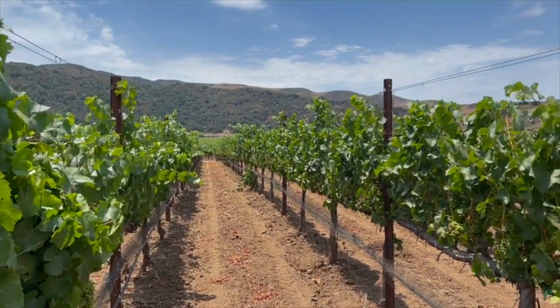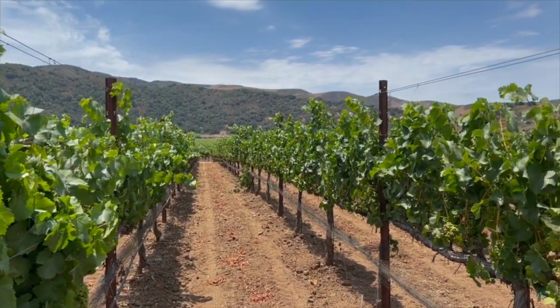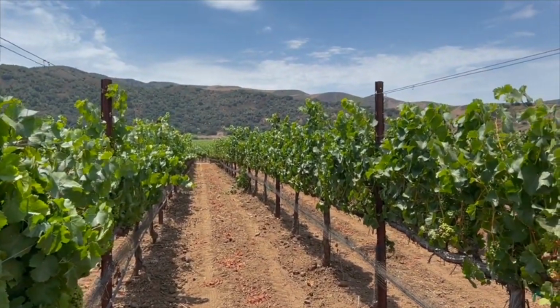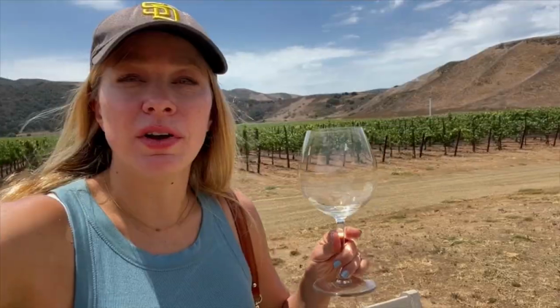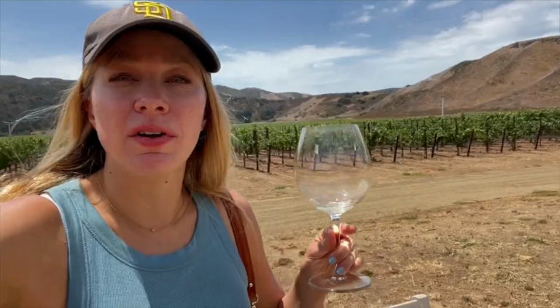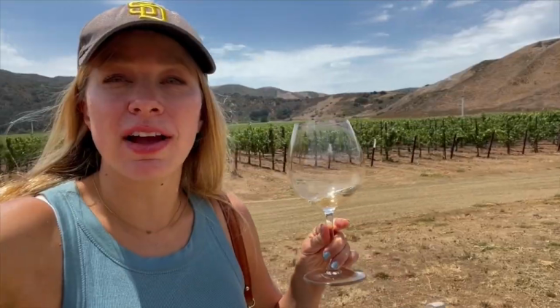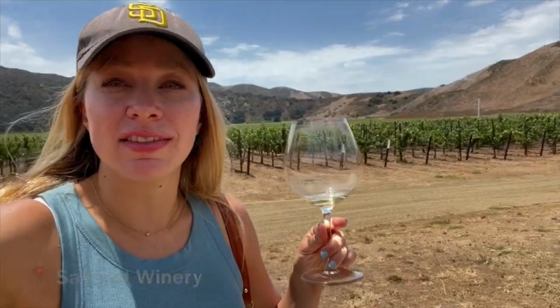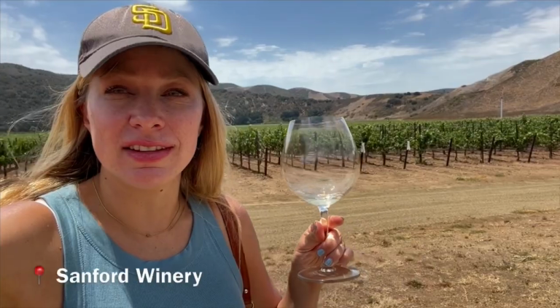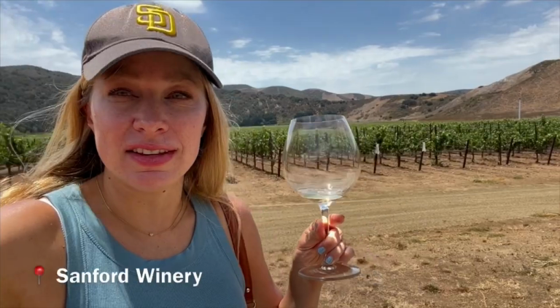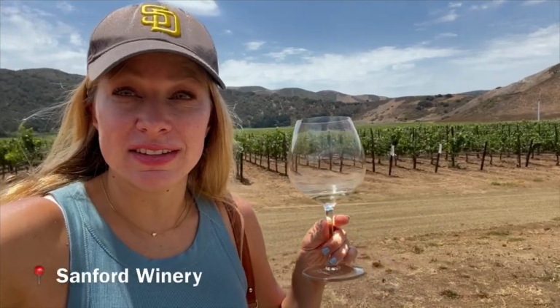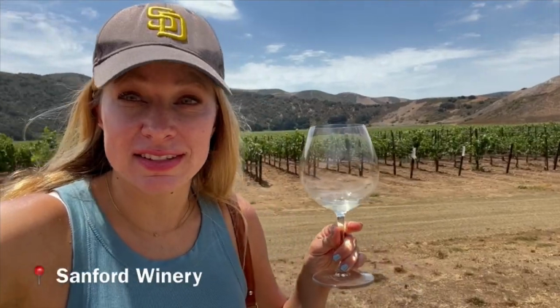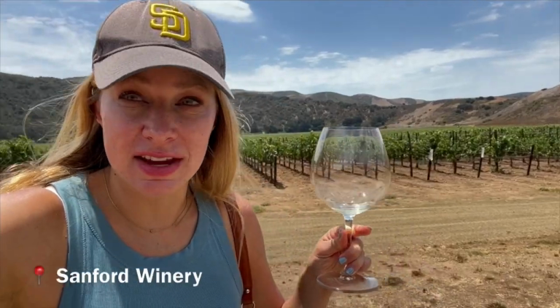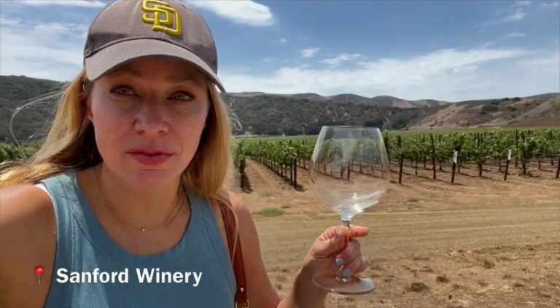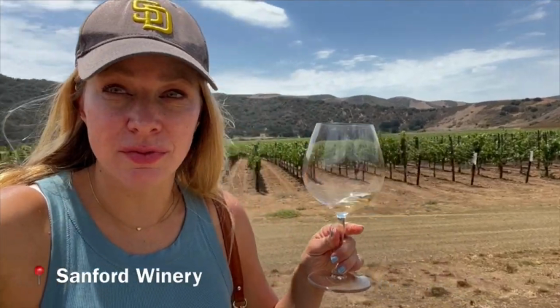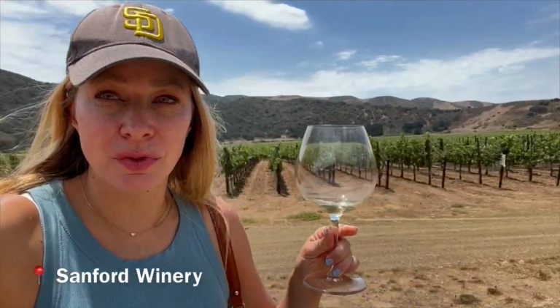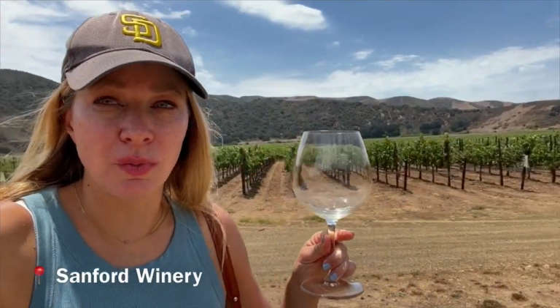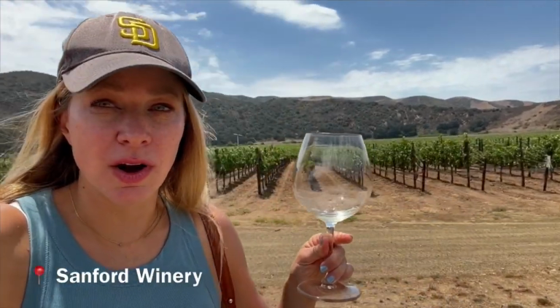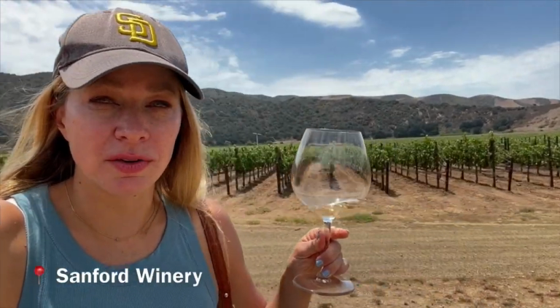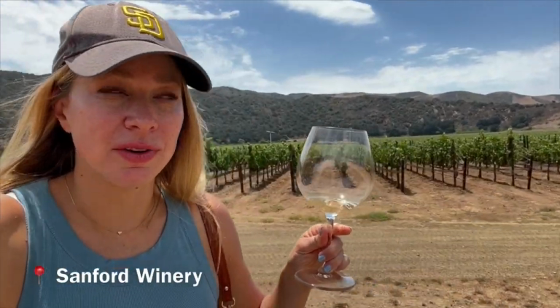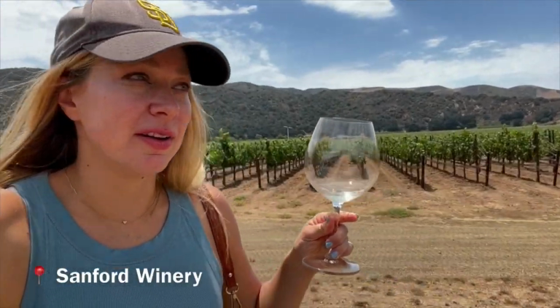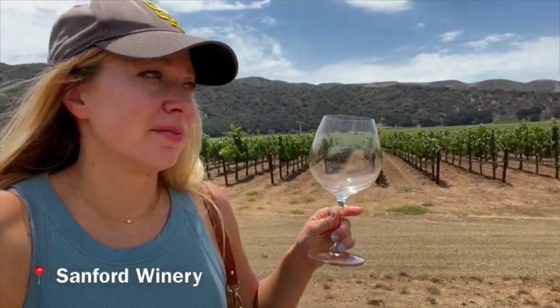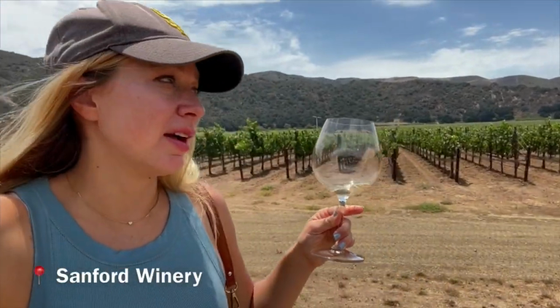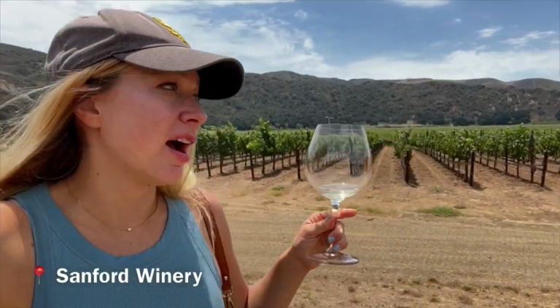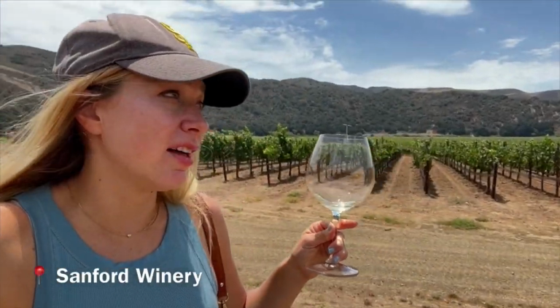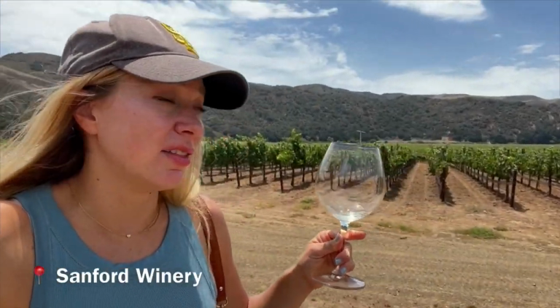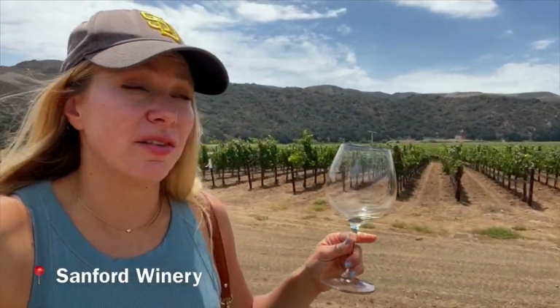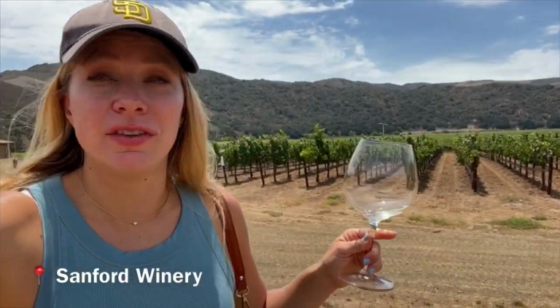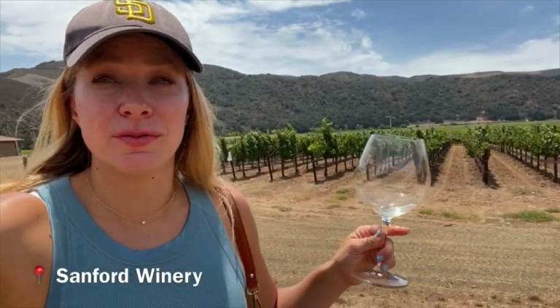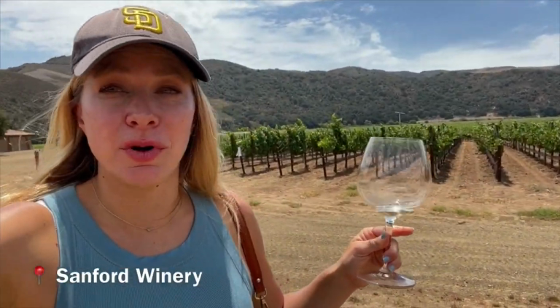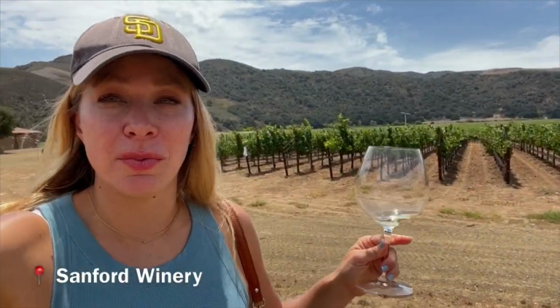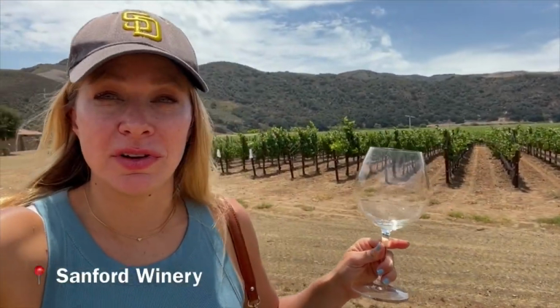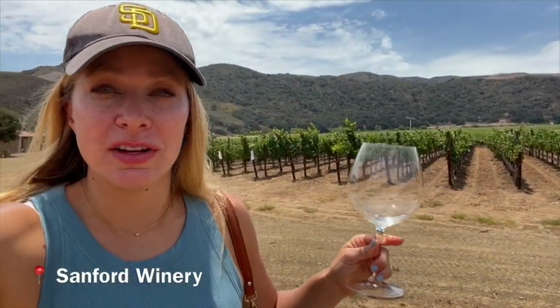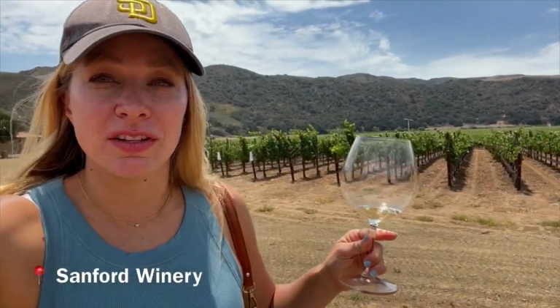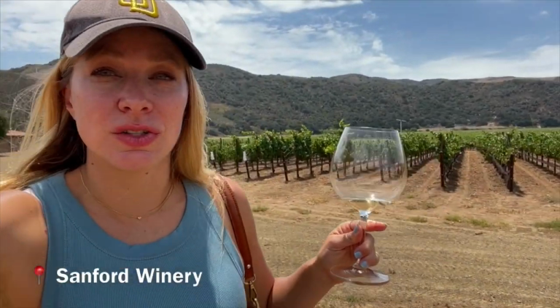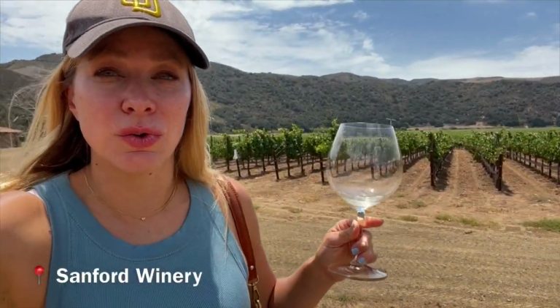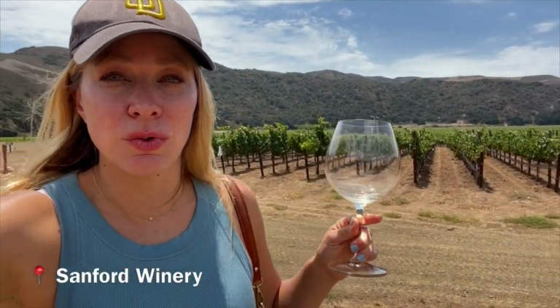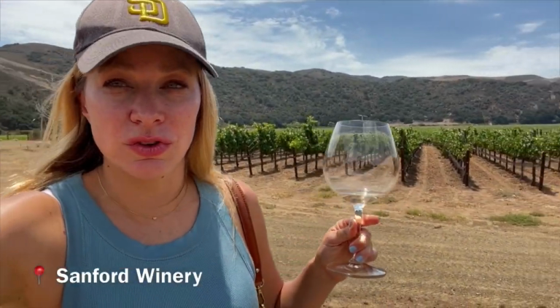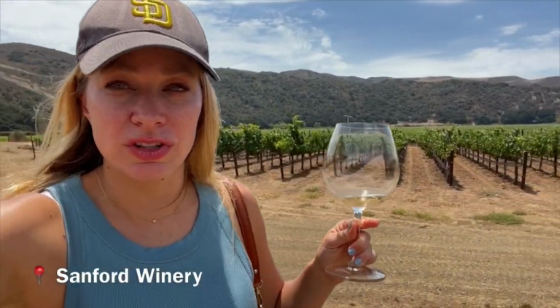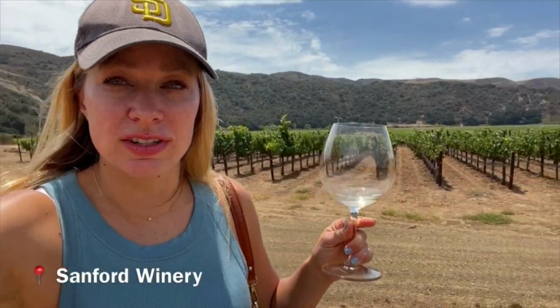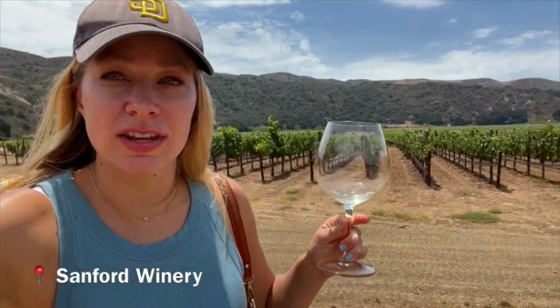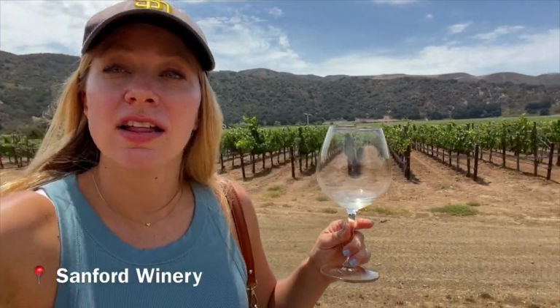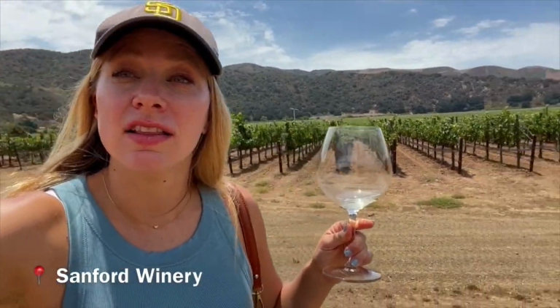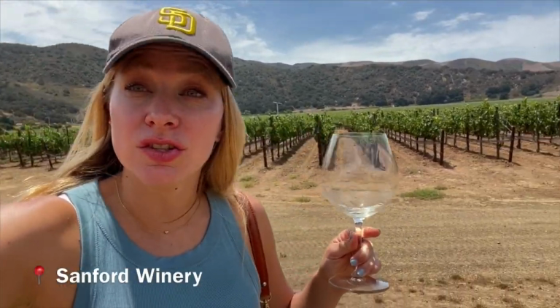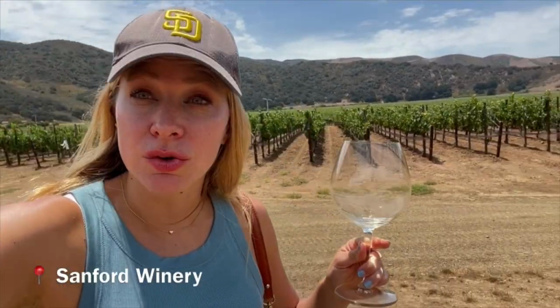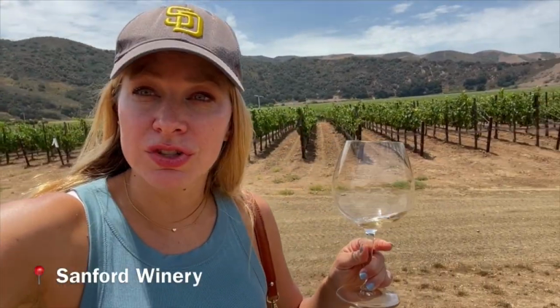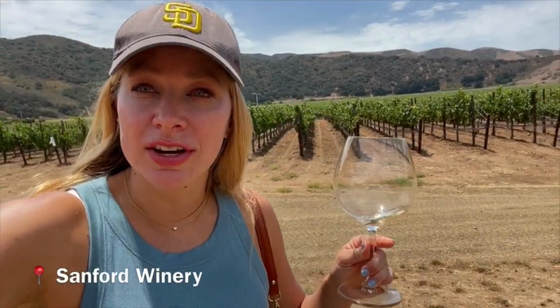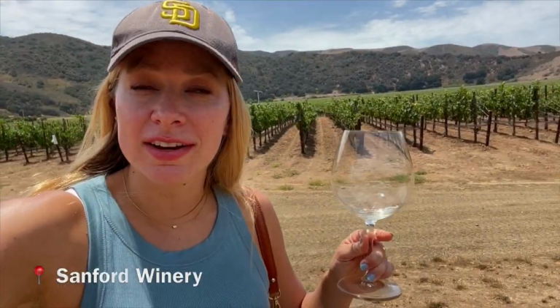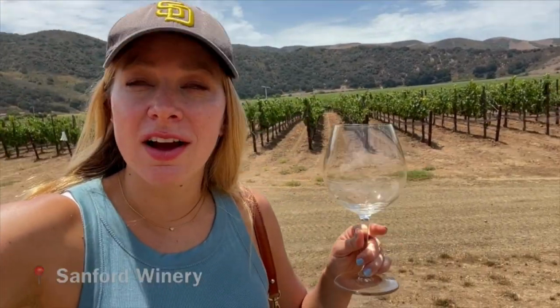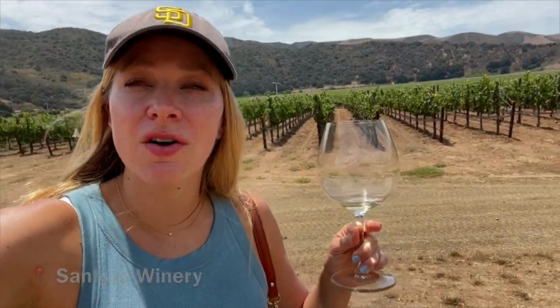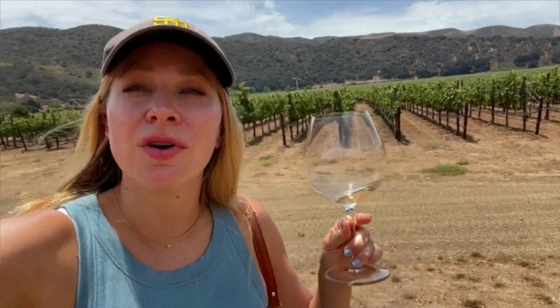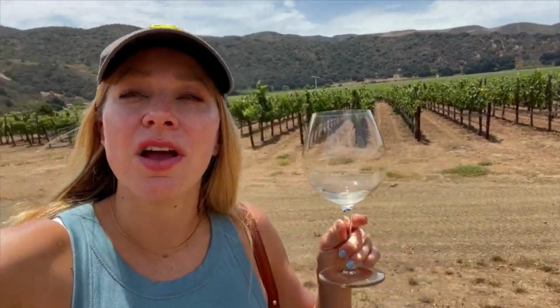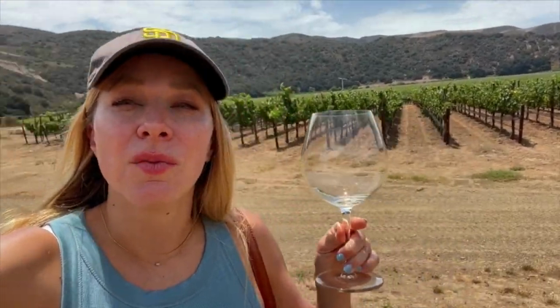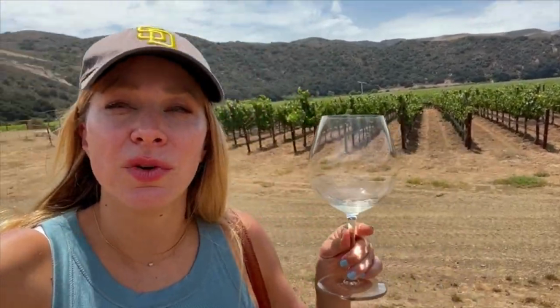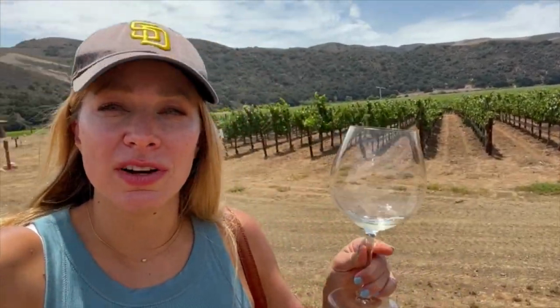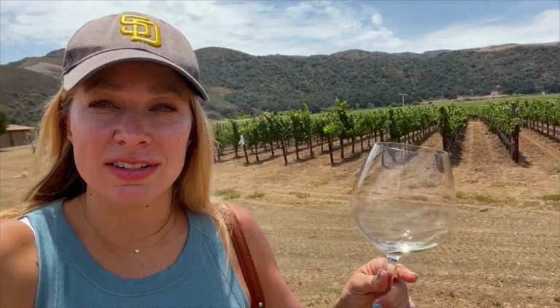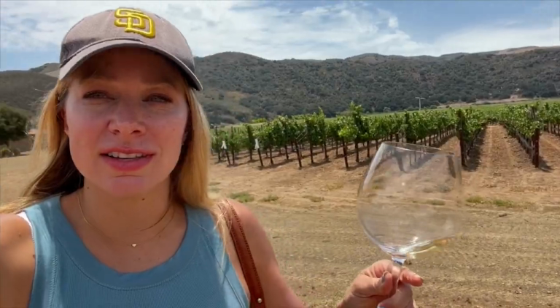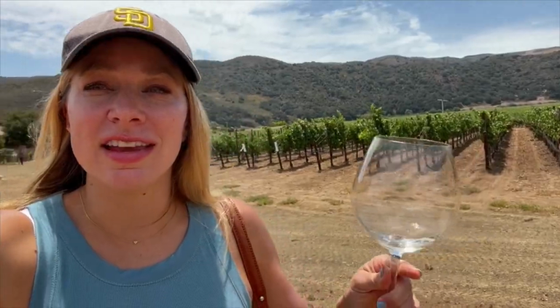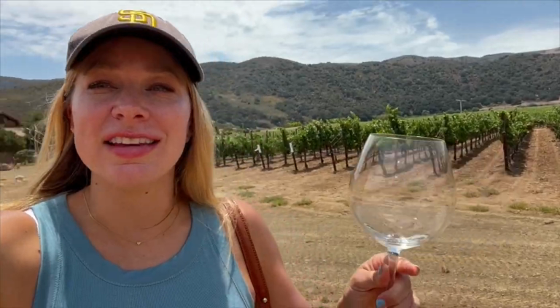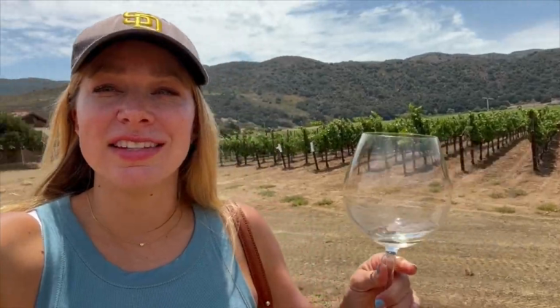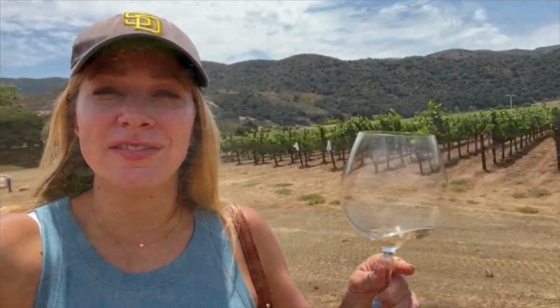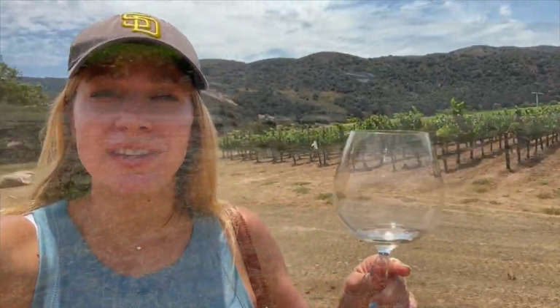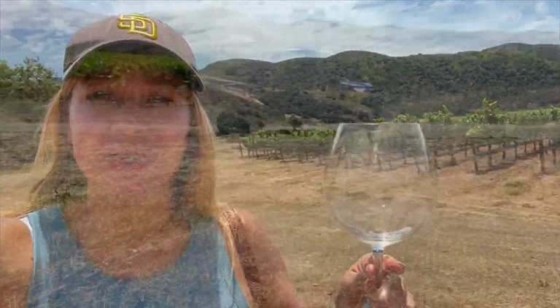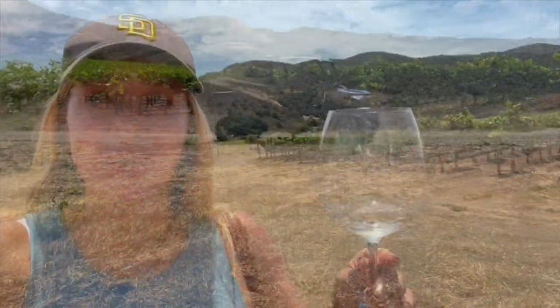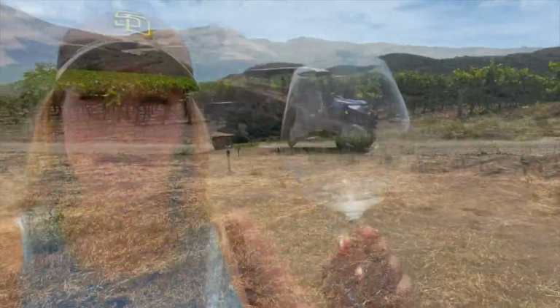We are at the Sanford Winery. I love this property — it's so gorgeous. Let's go check it out. We're going to take the ATV tour.